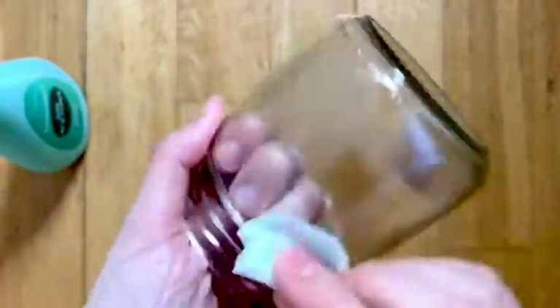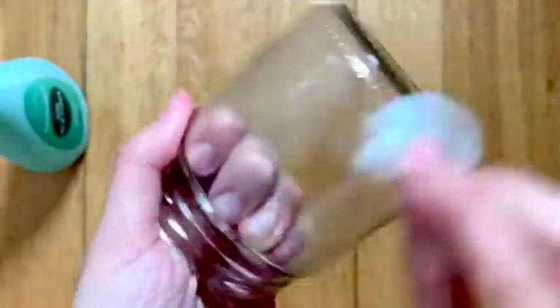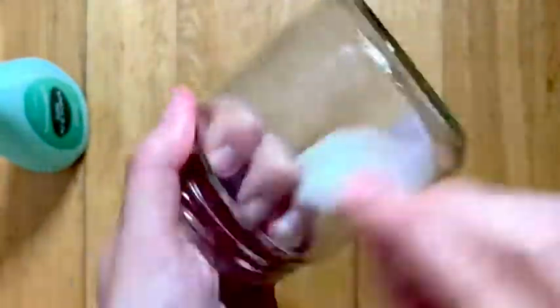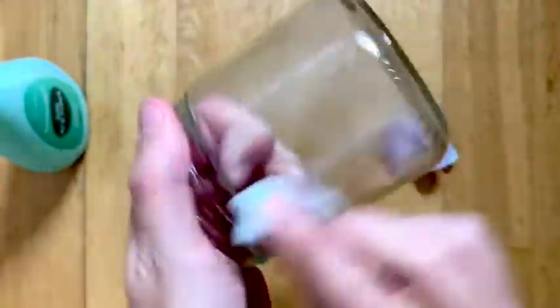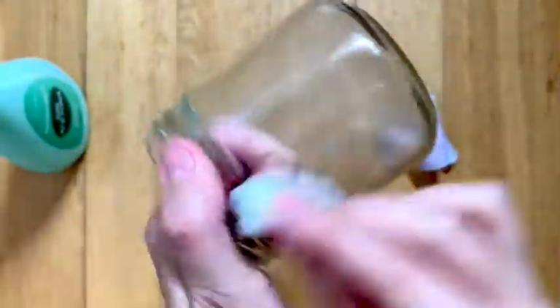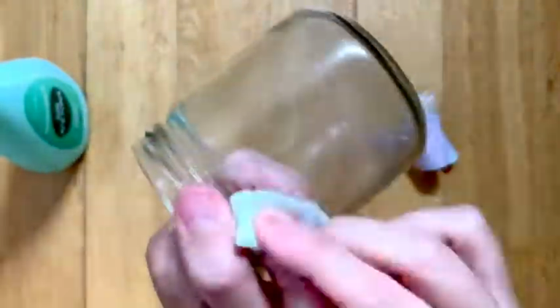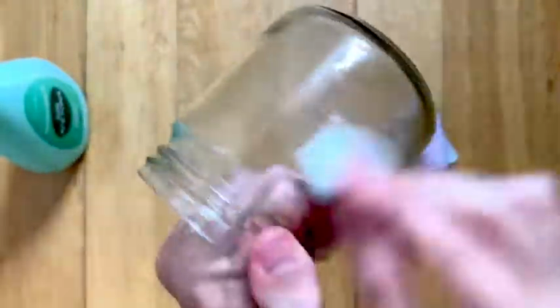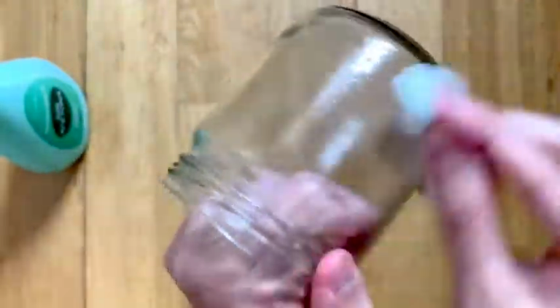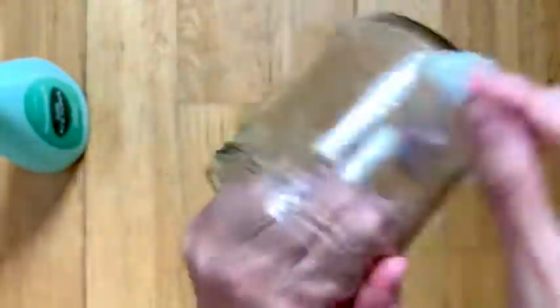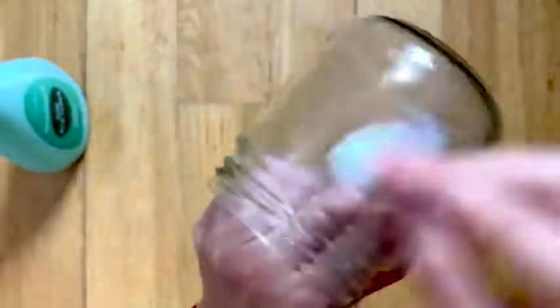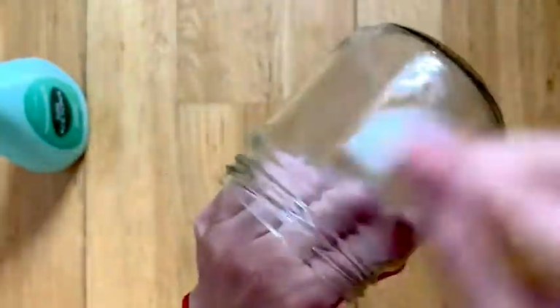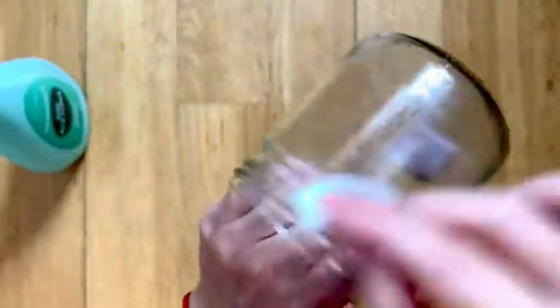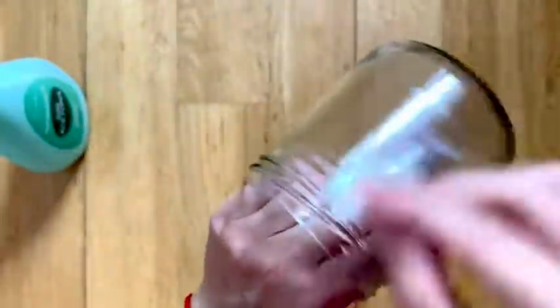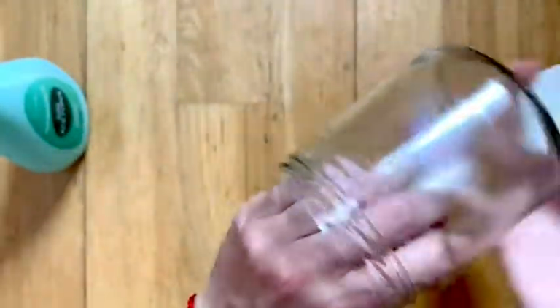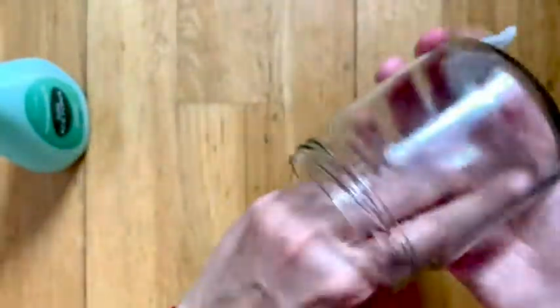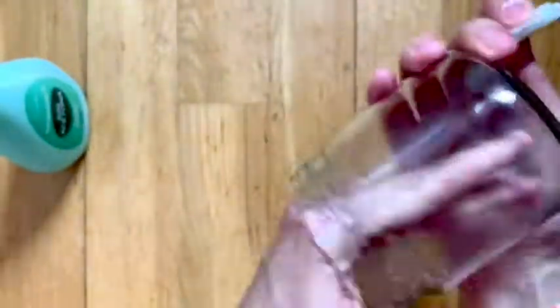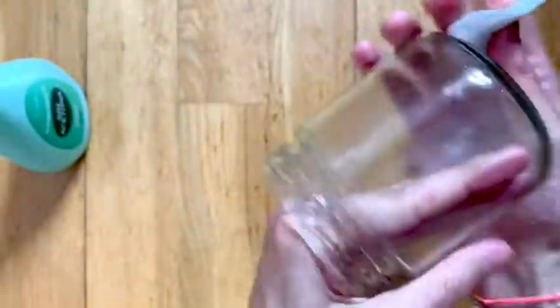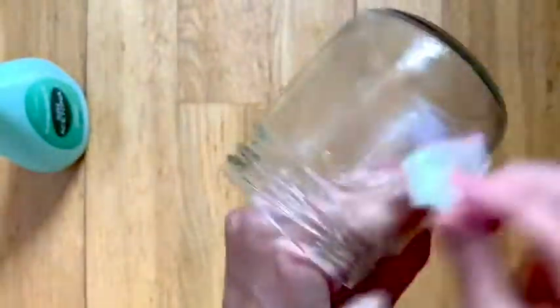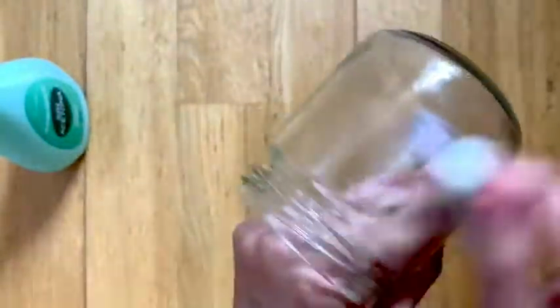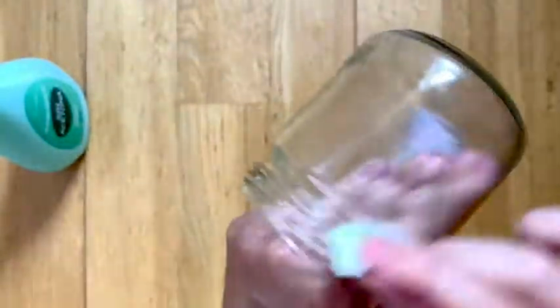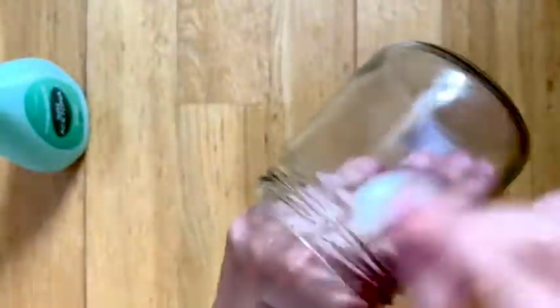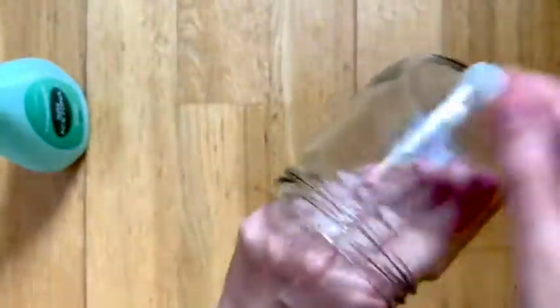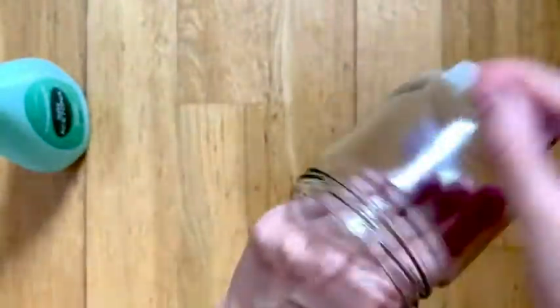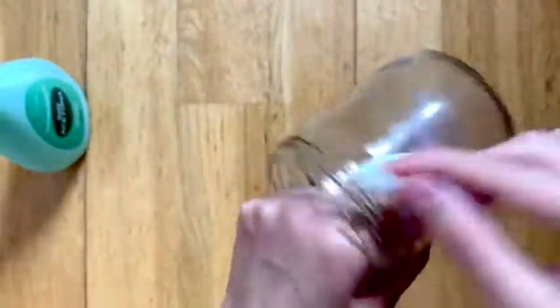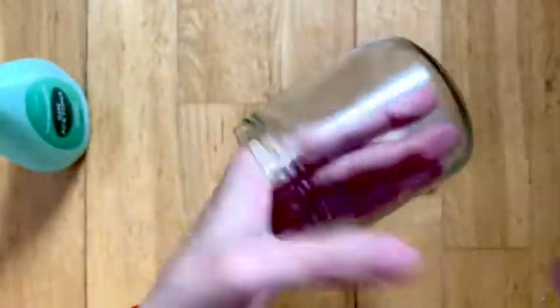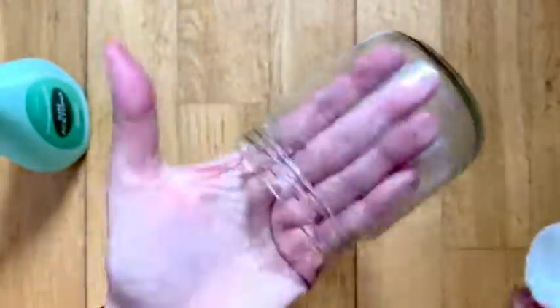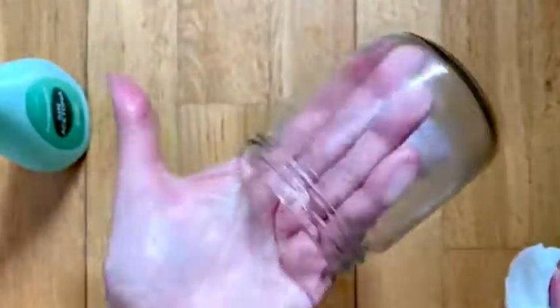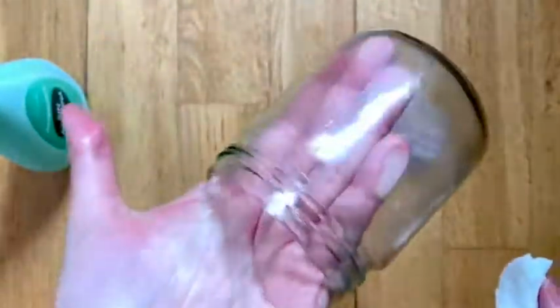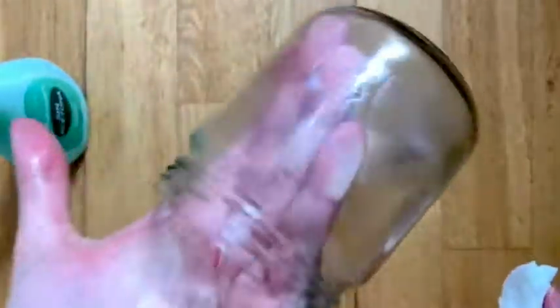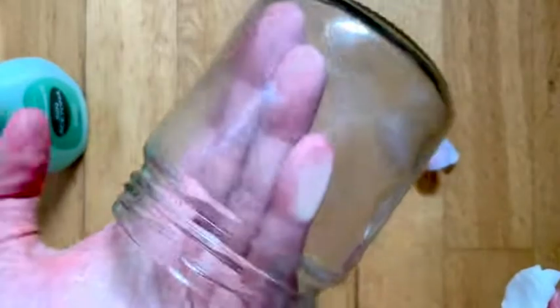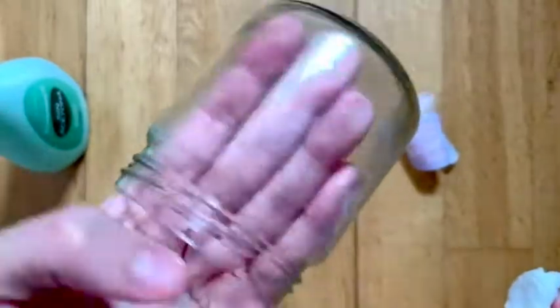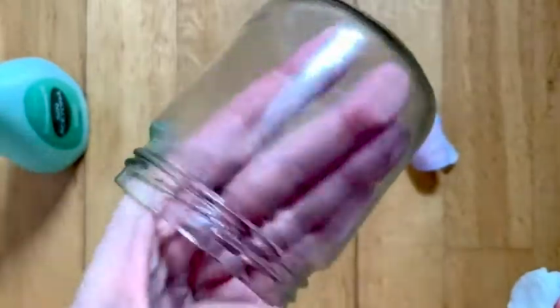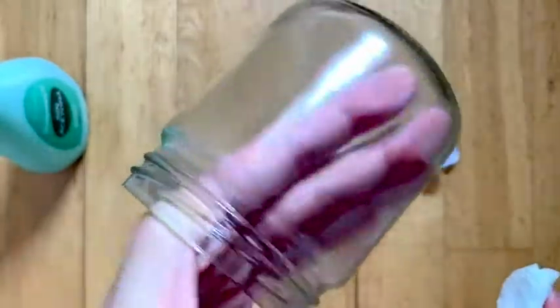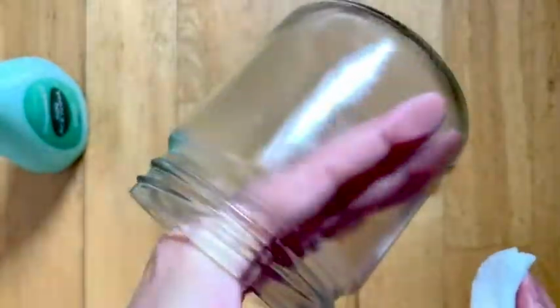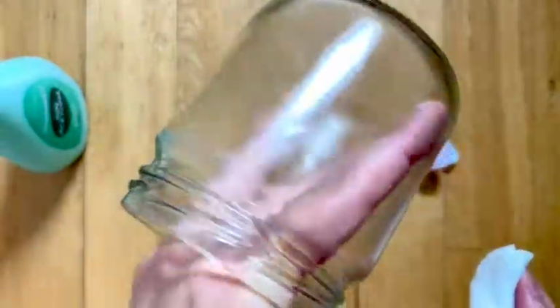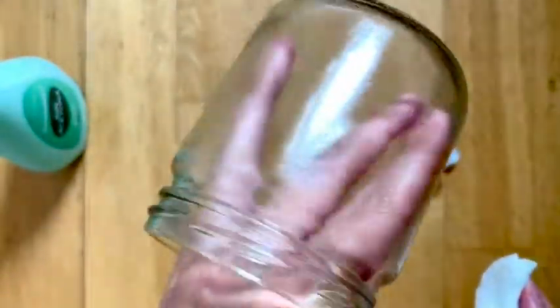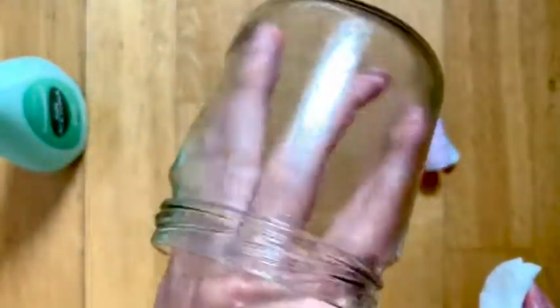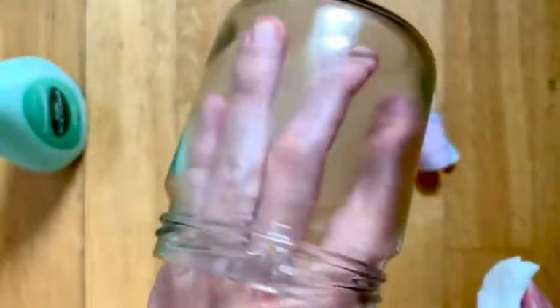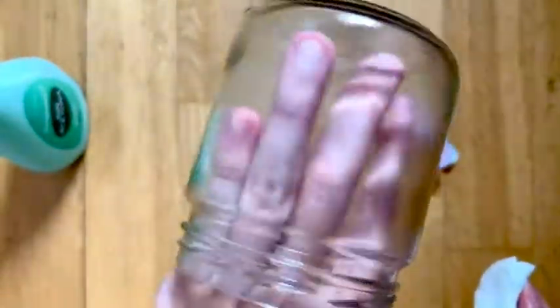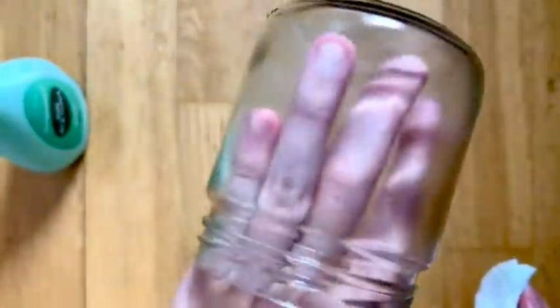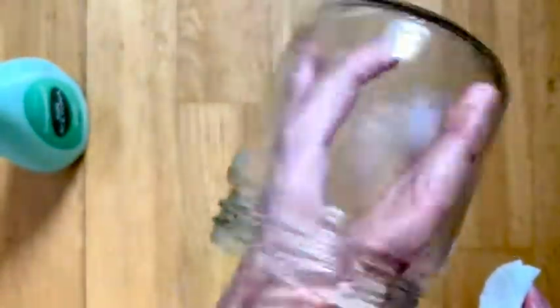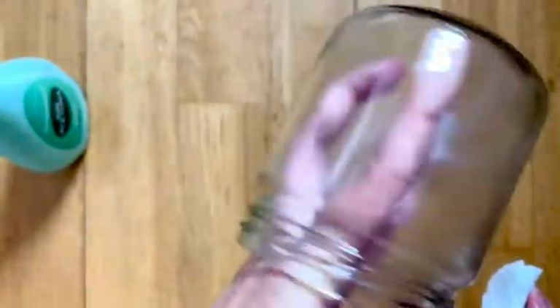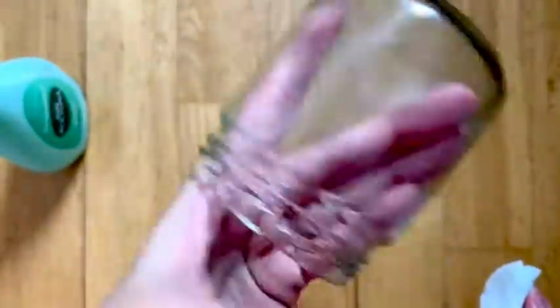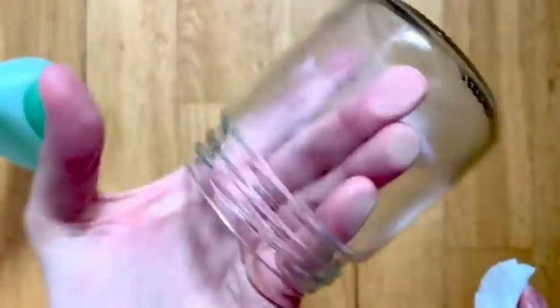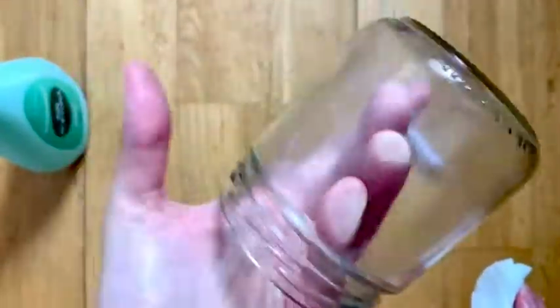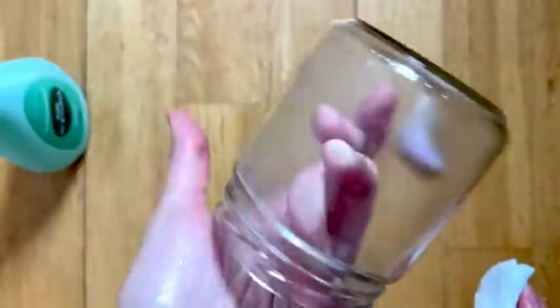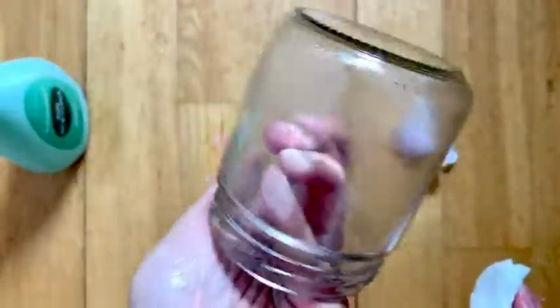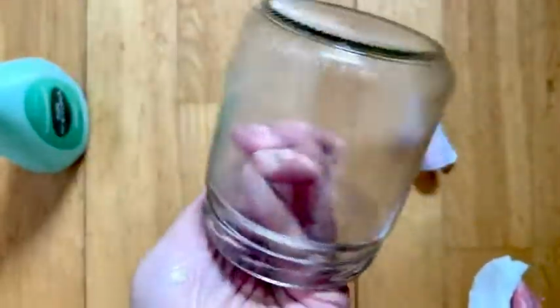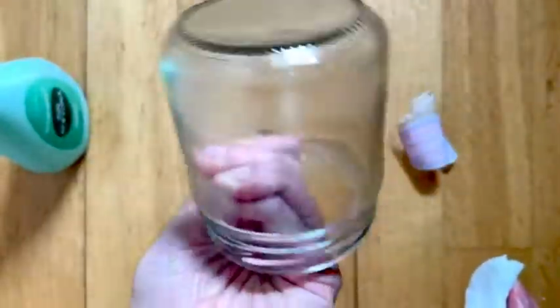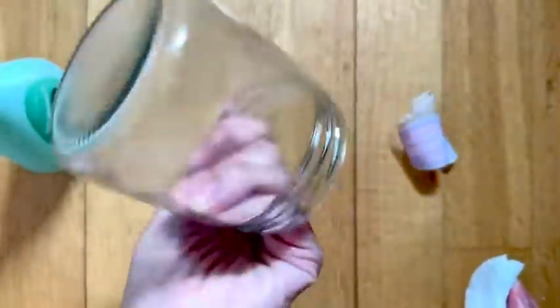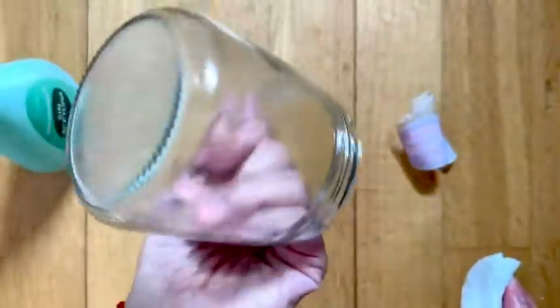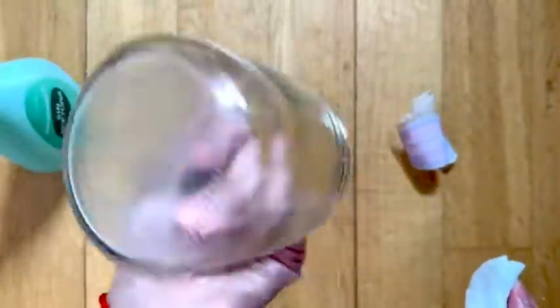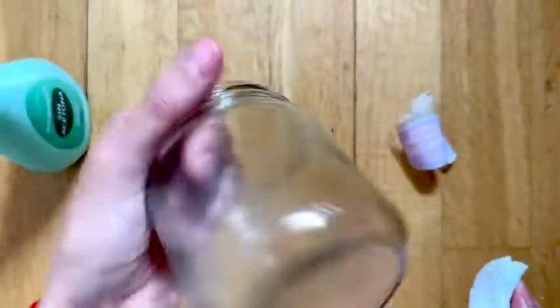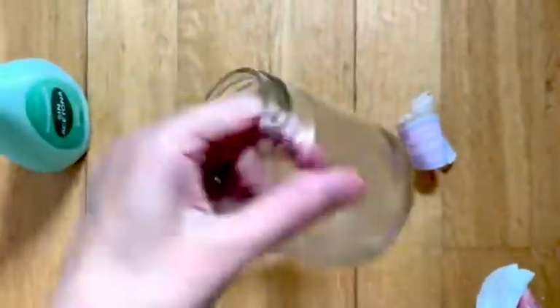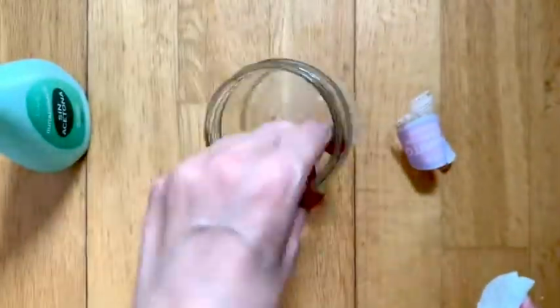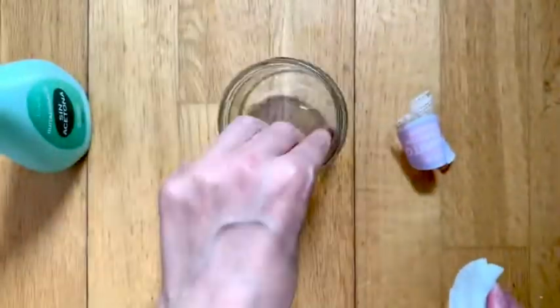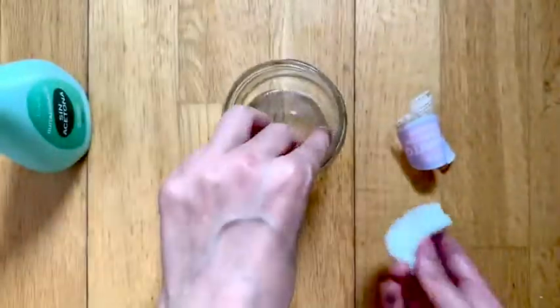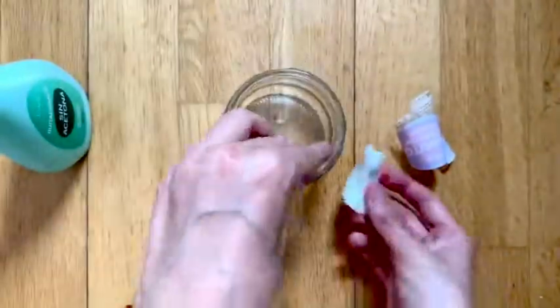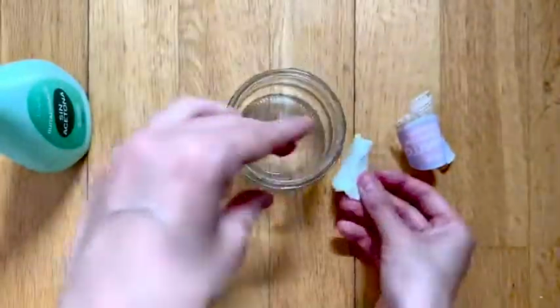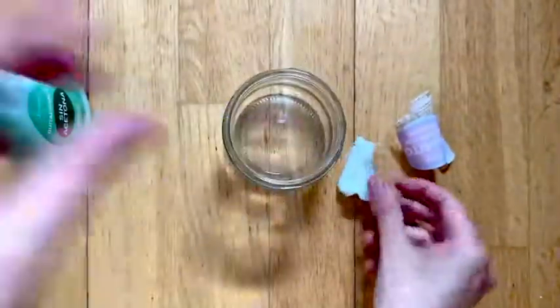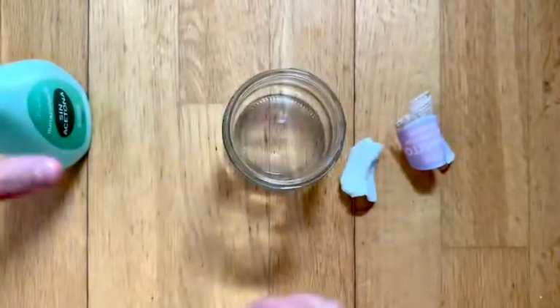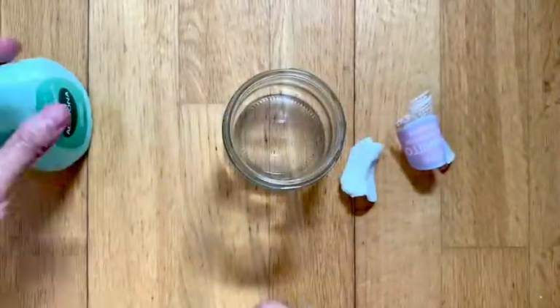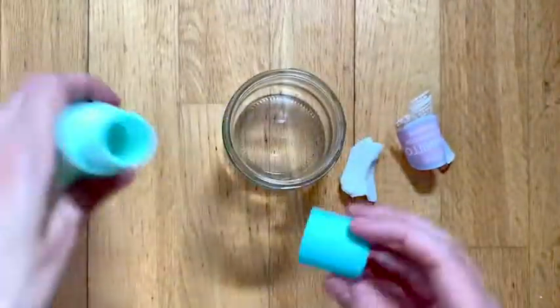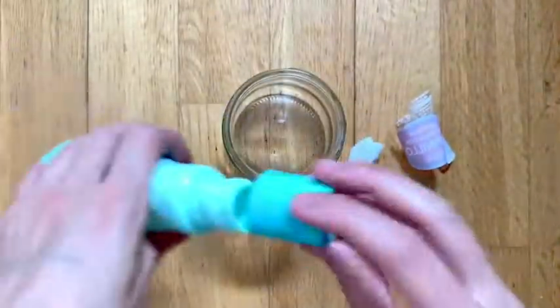If you can see here, I'm rubbing and rubbing all over just to make sure that that sticky residue is completely out of there.